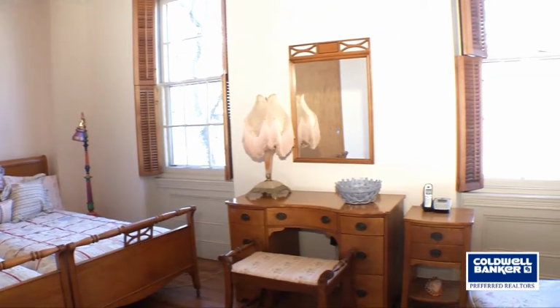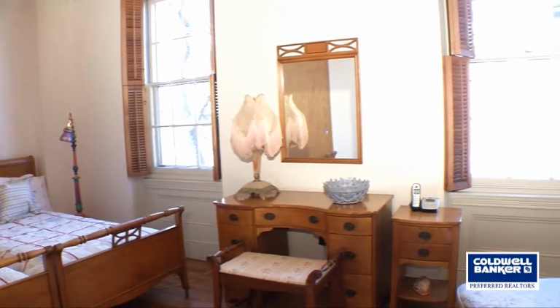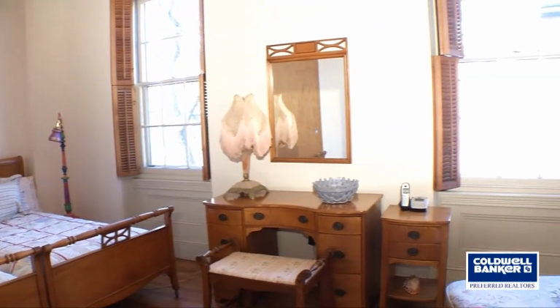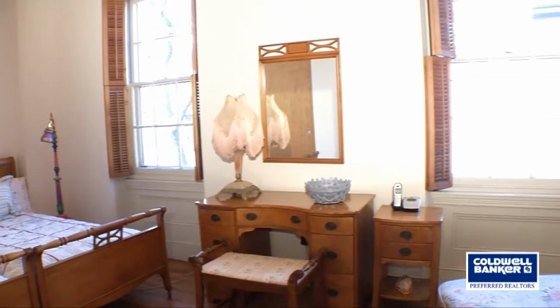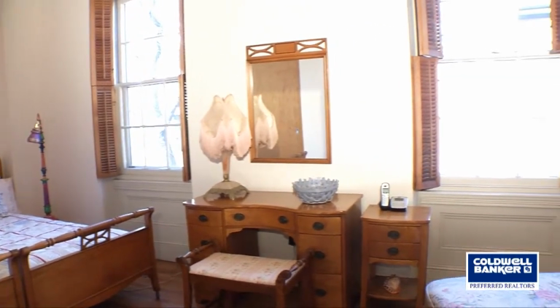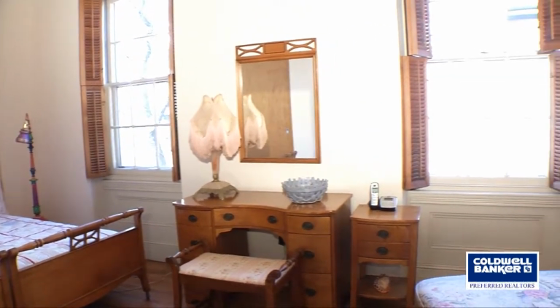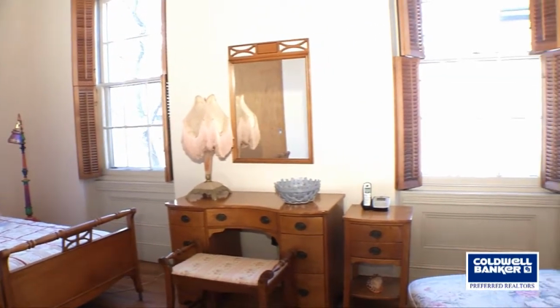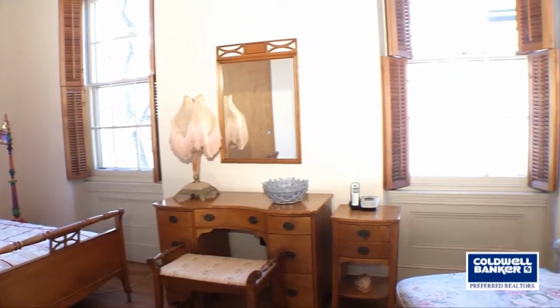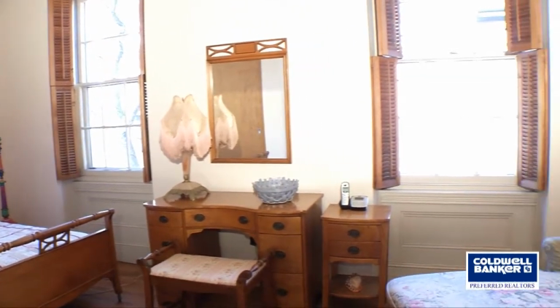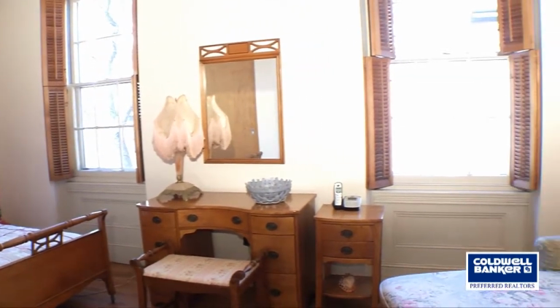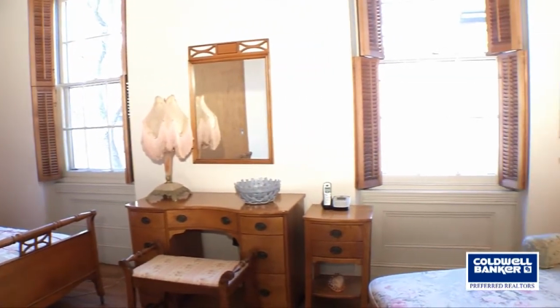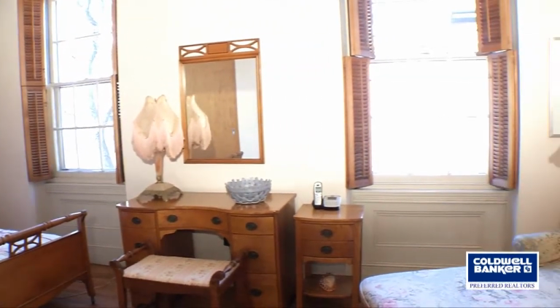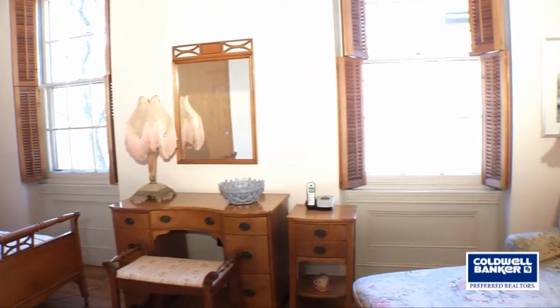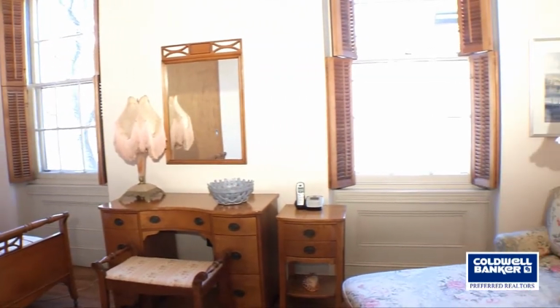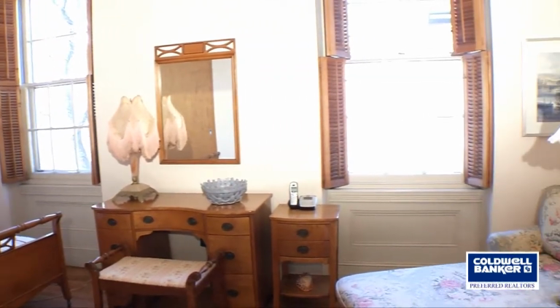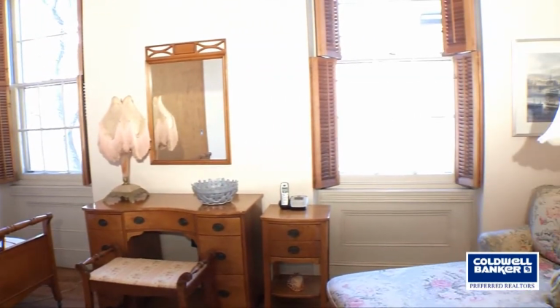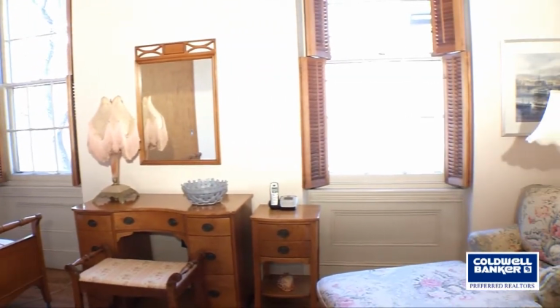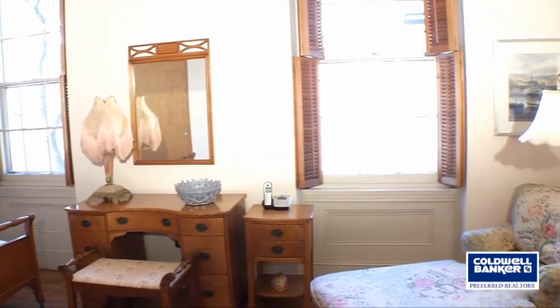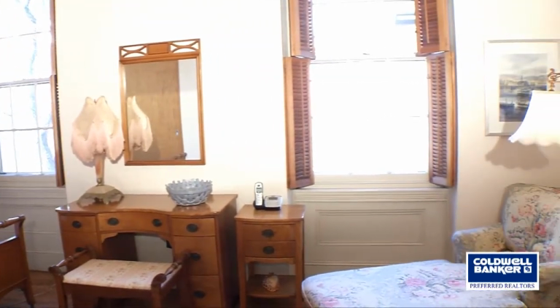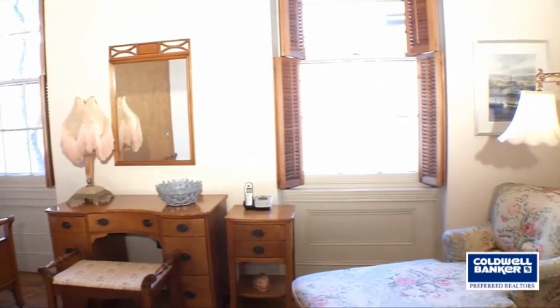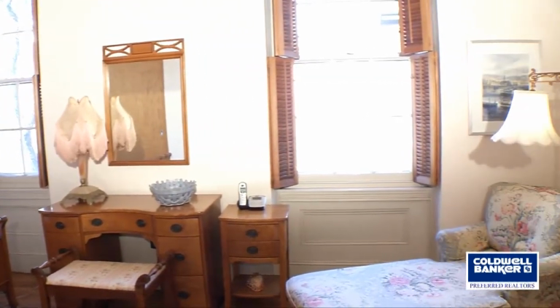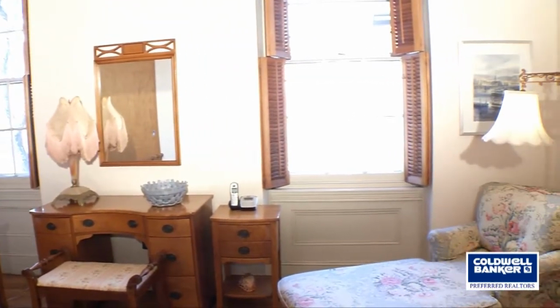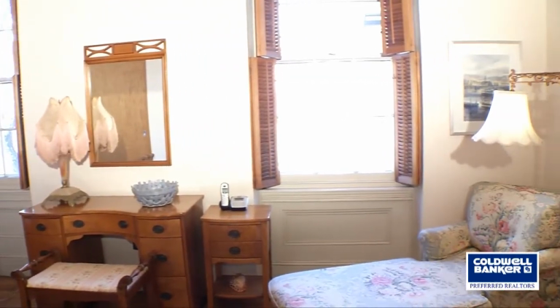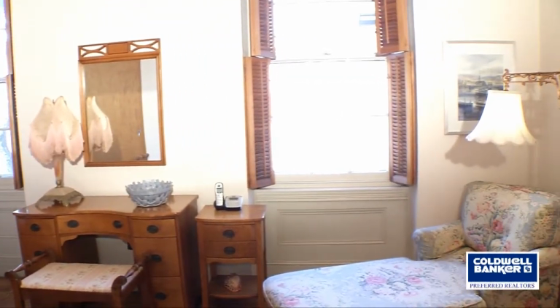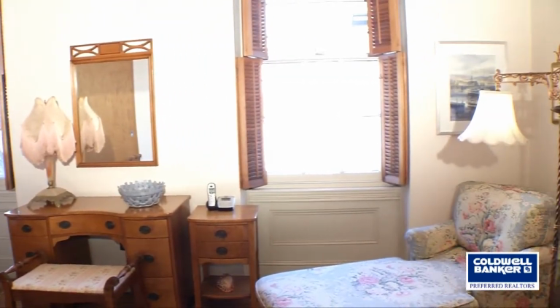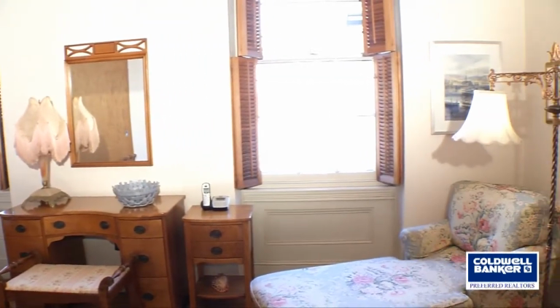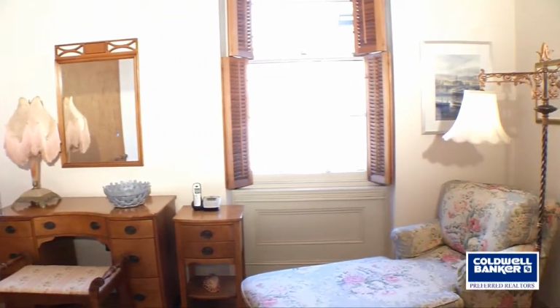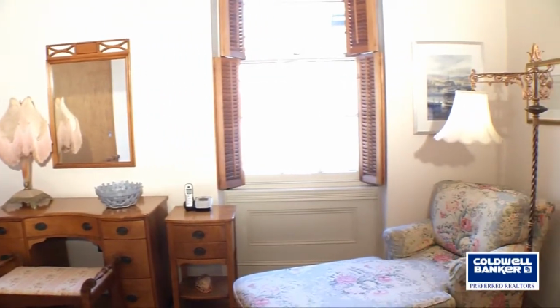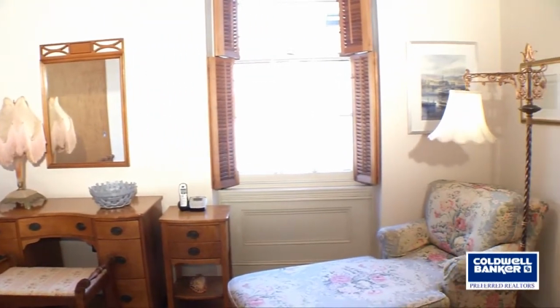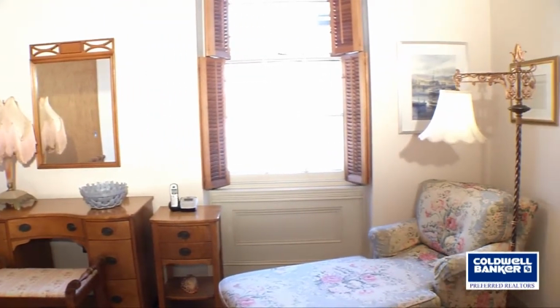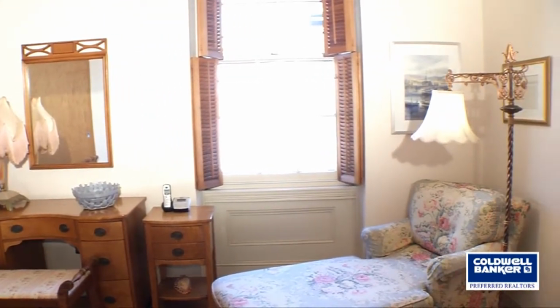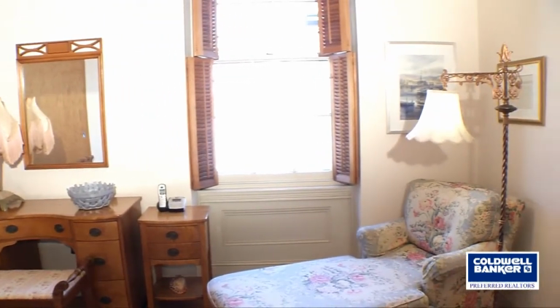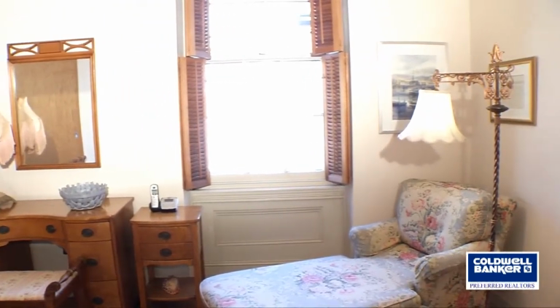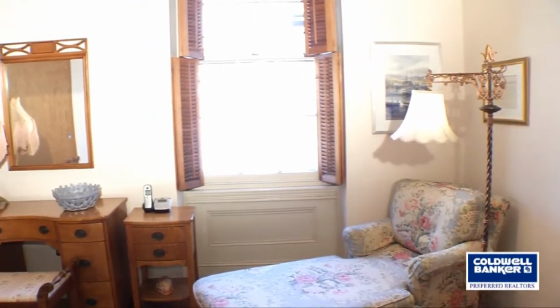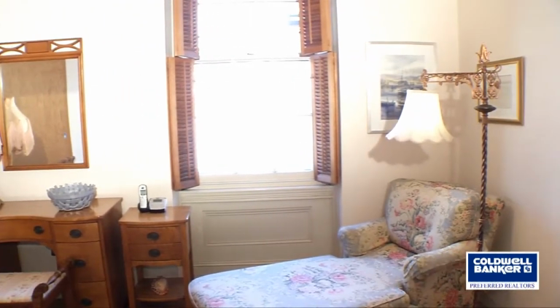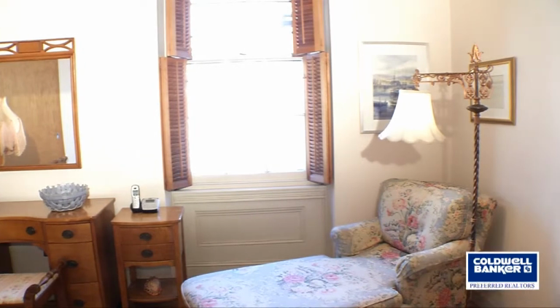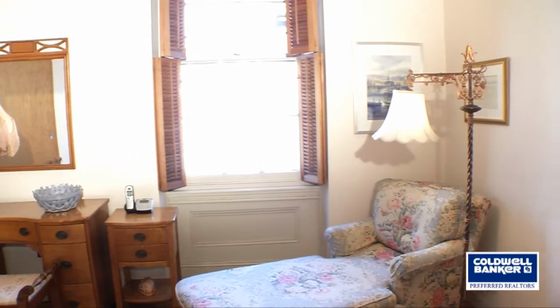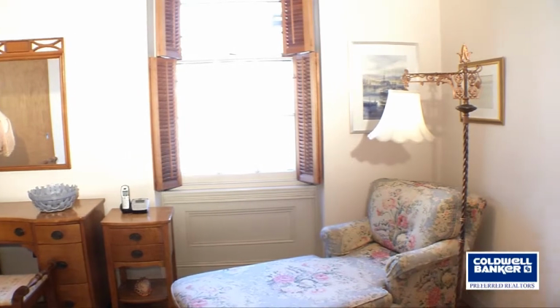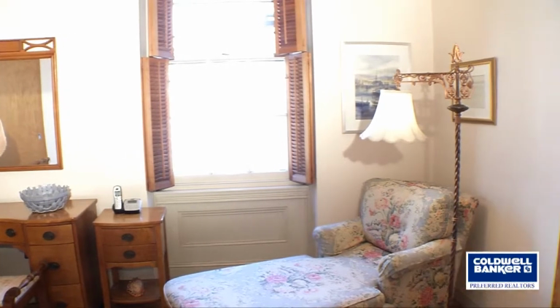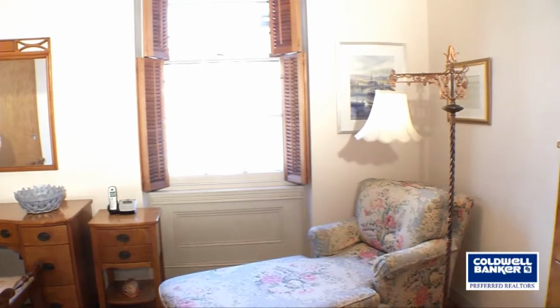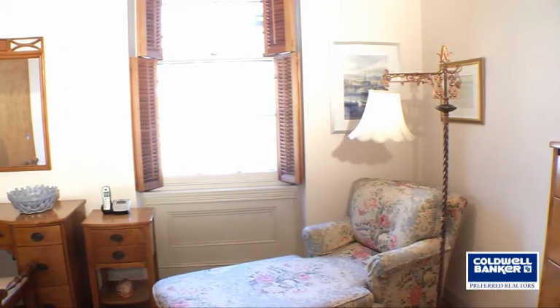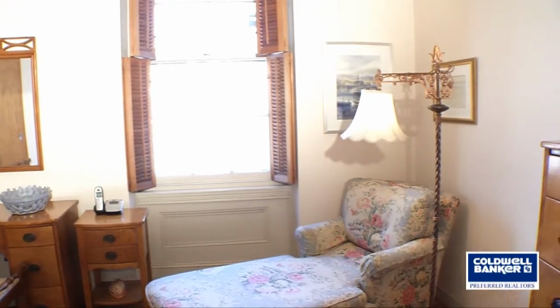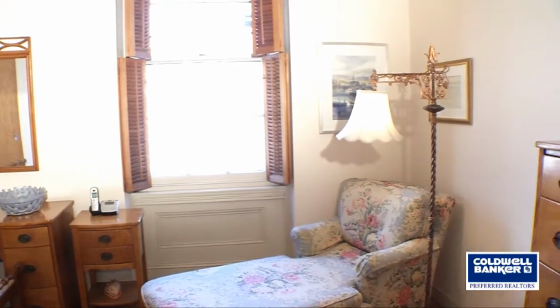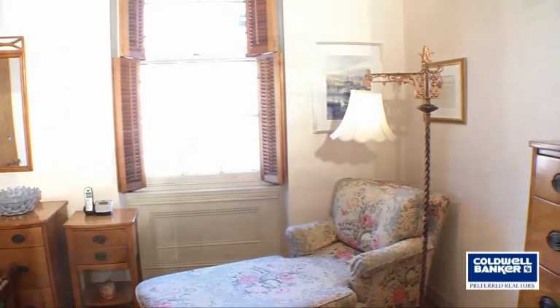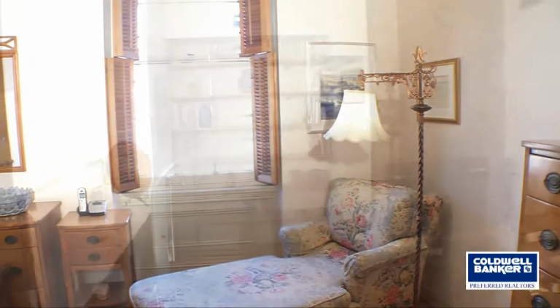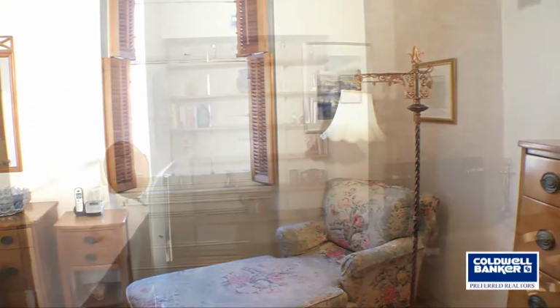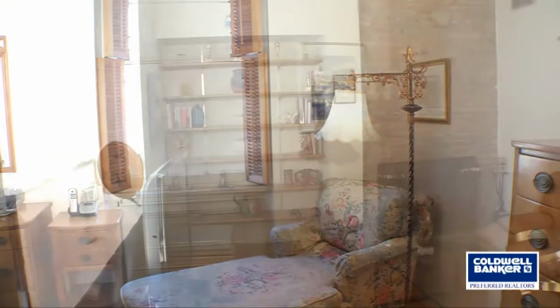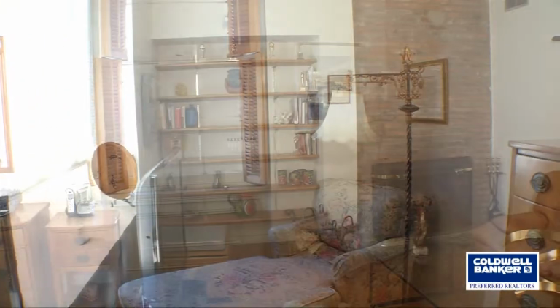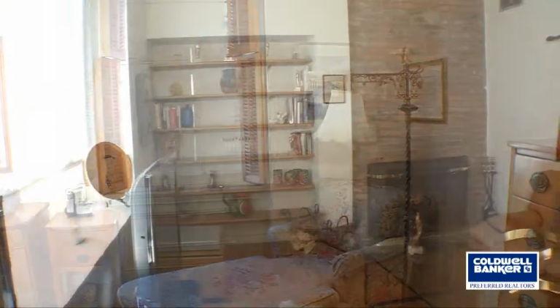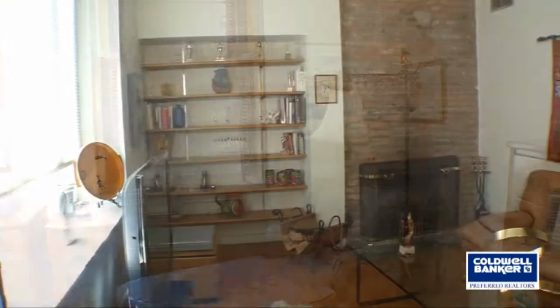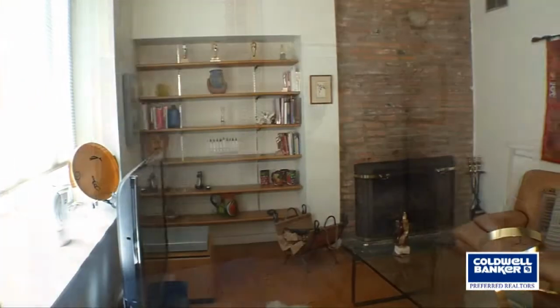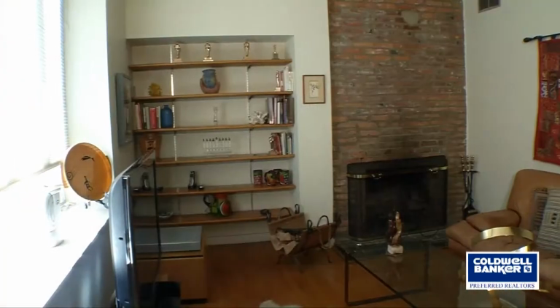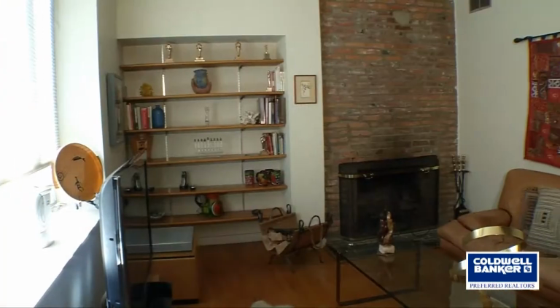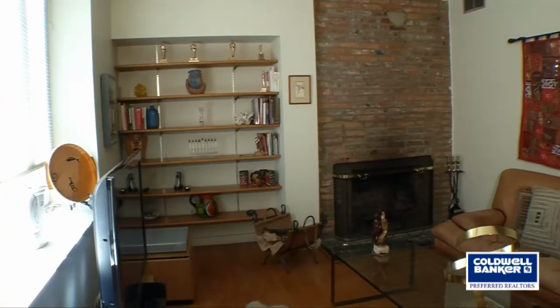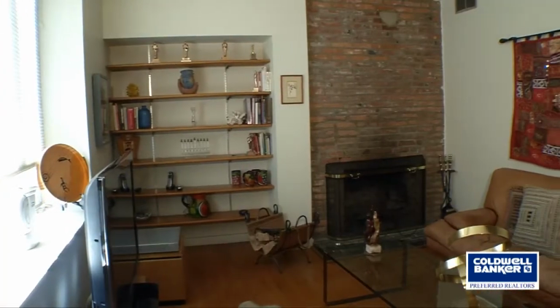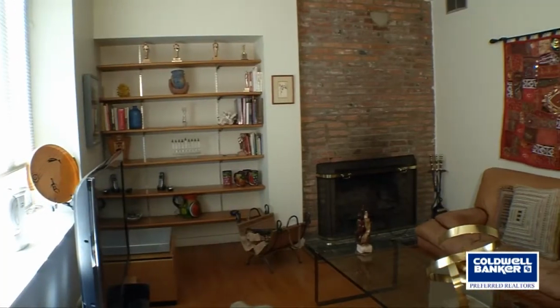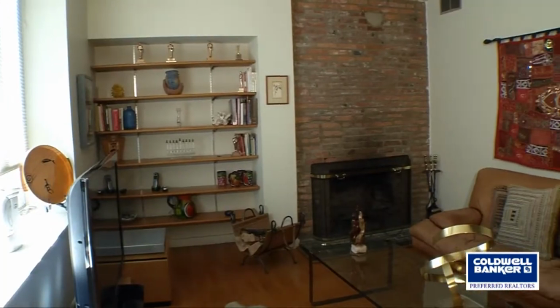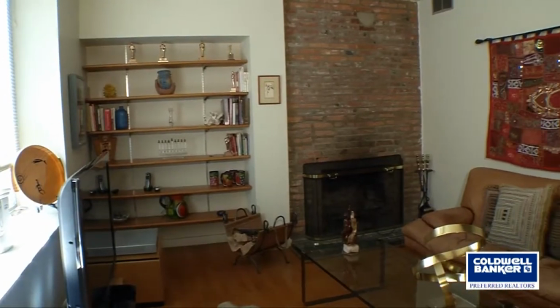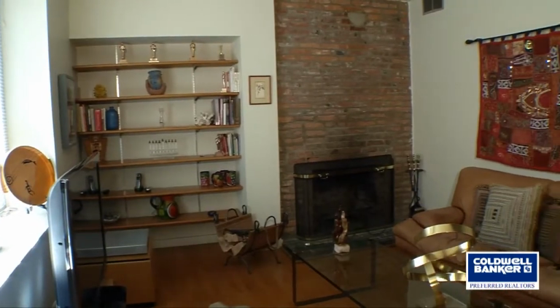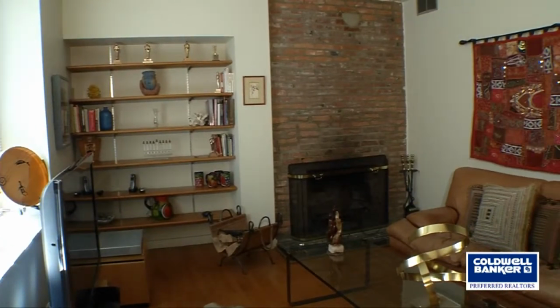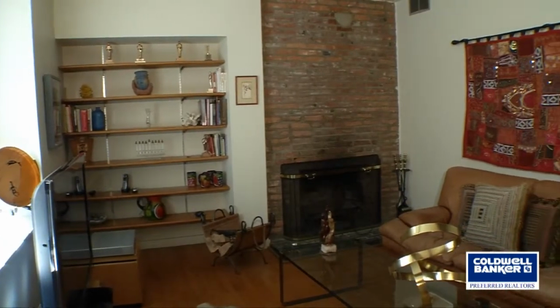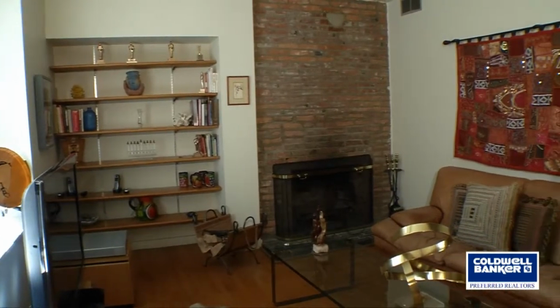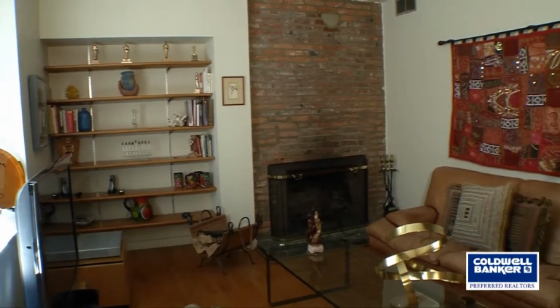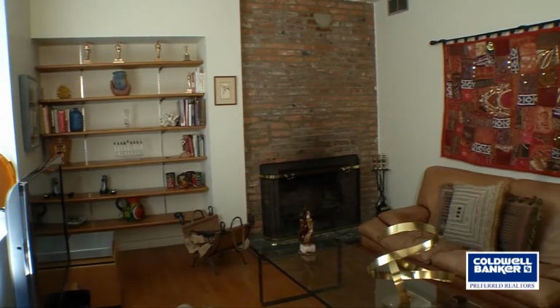Continue on back to another bedroom. This bedroom has two windows facing the lovely and quiet 500 block of Delancey Street.